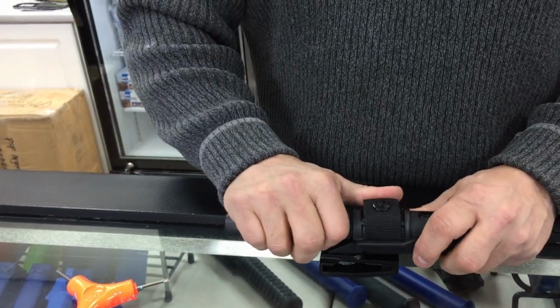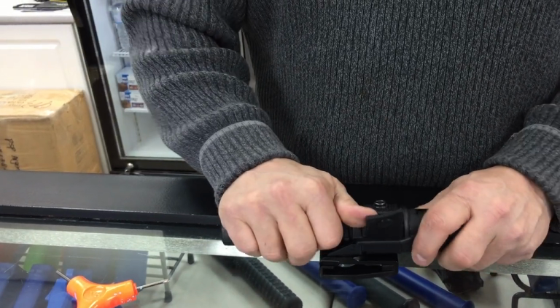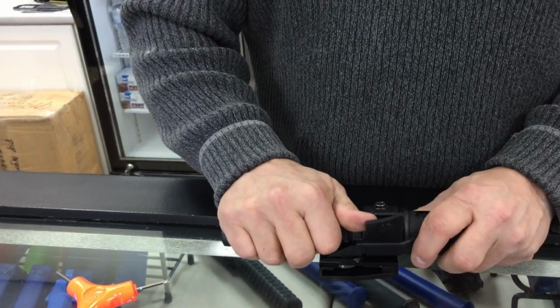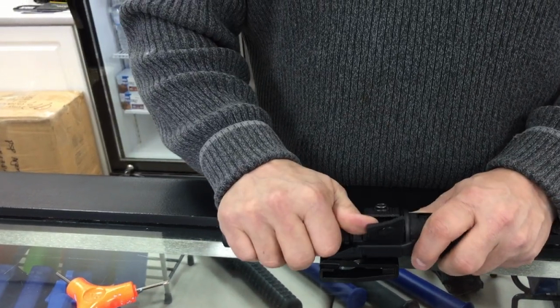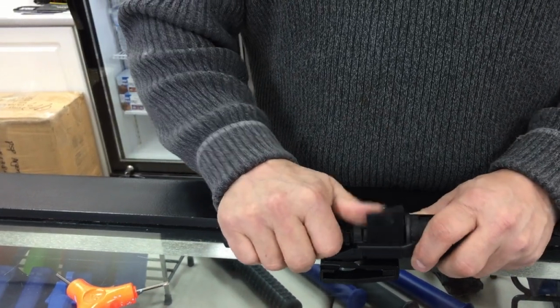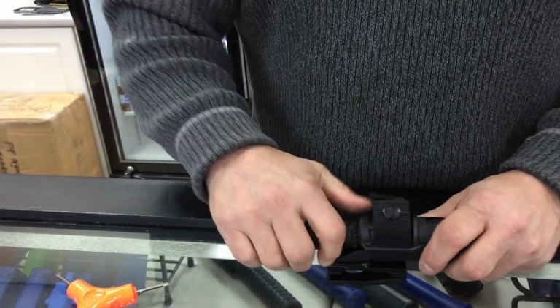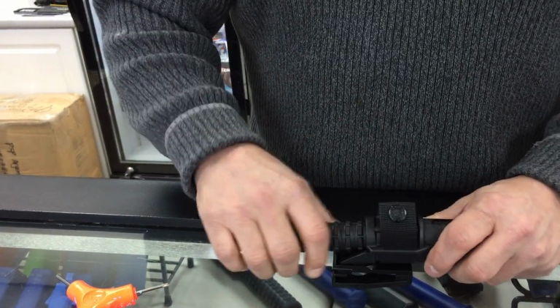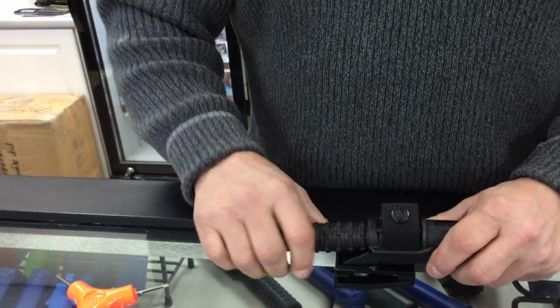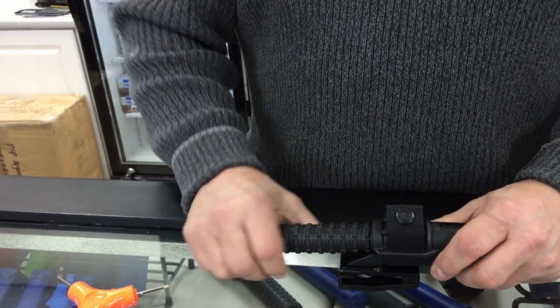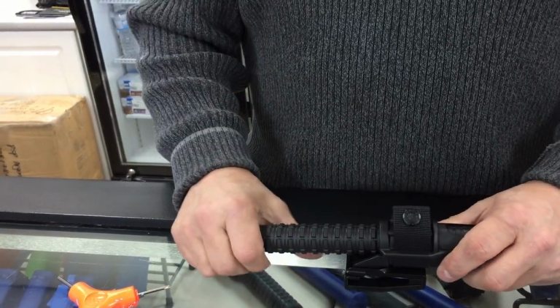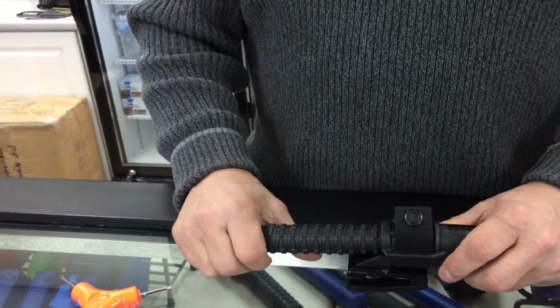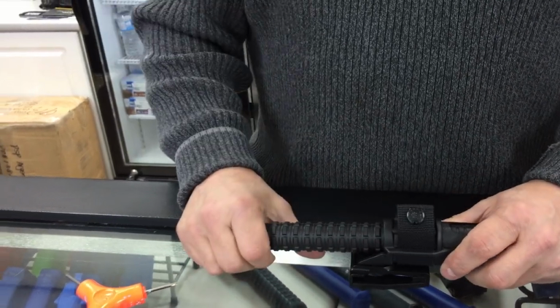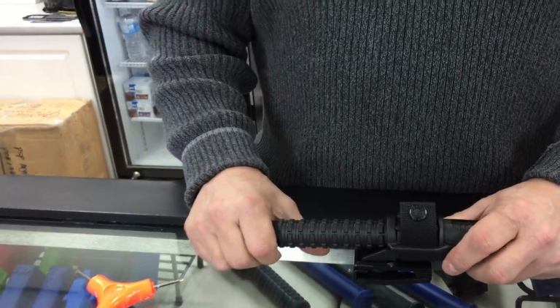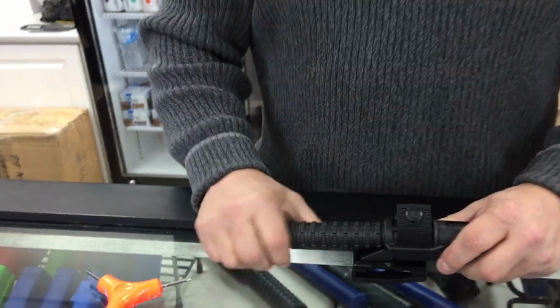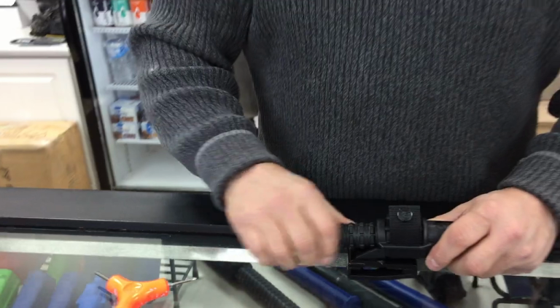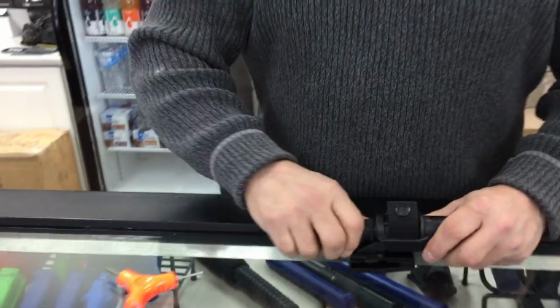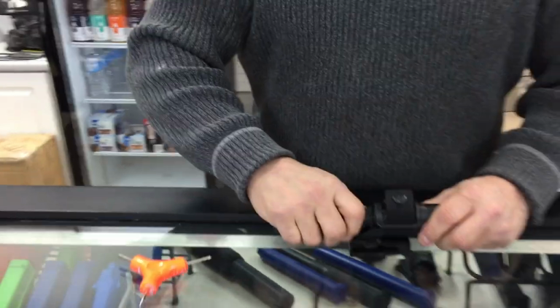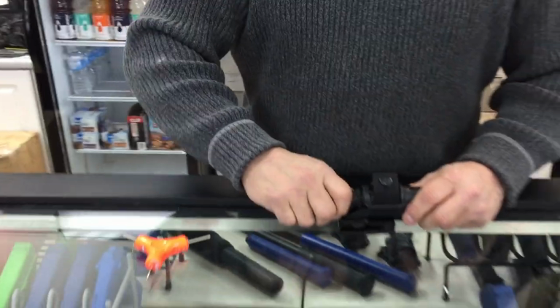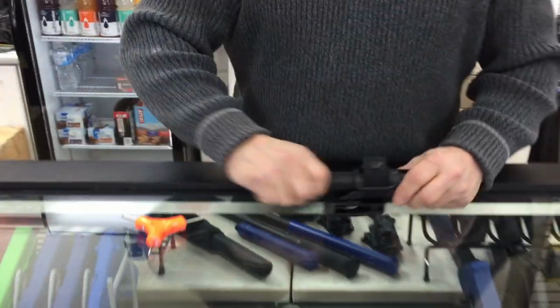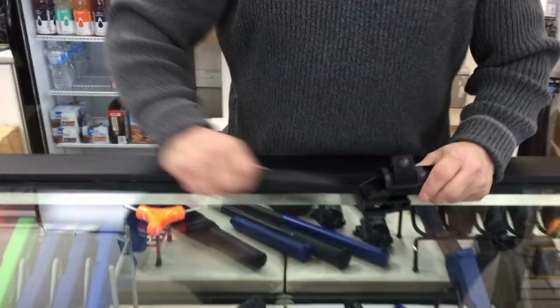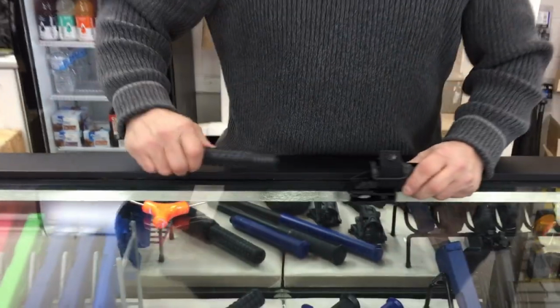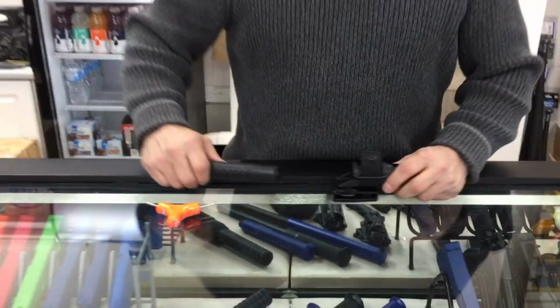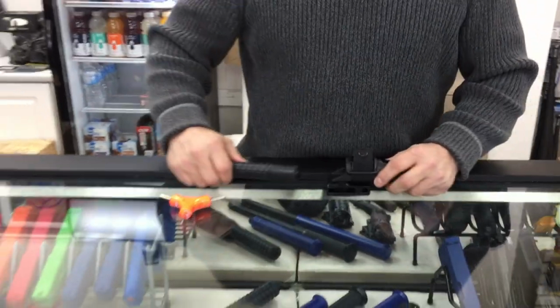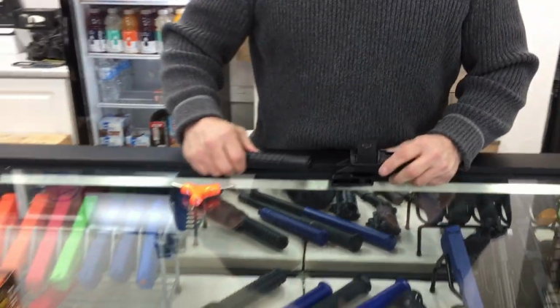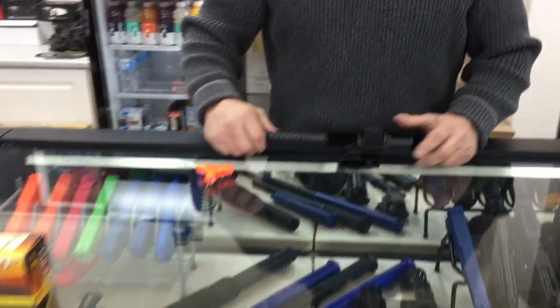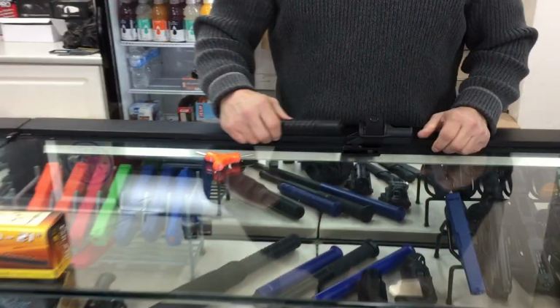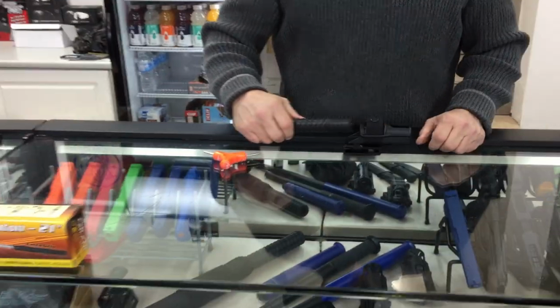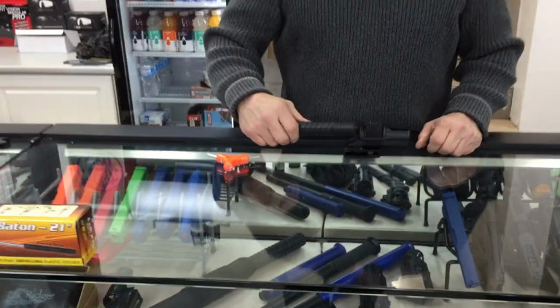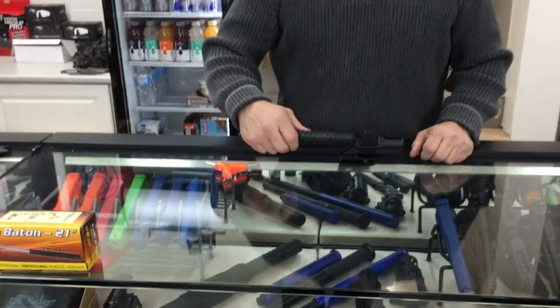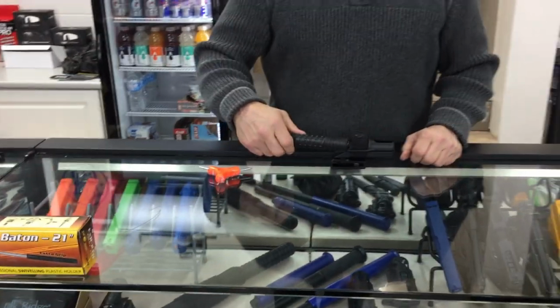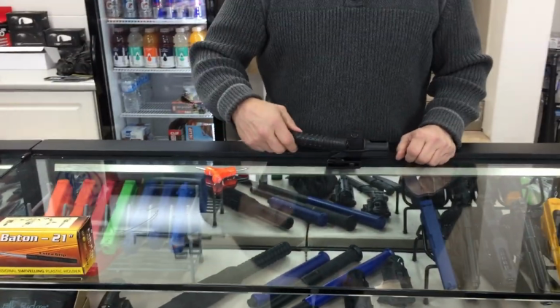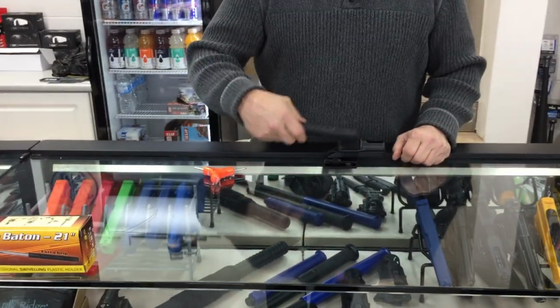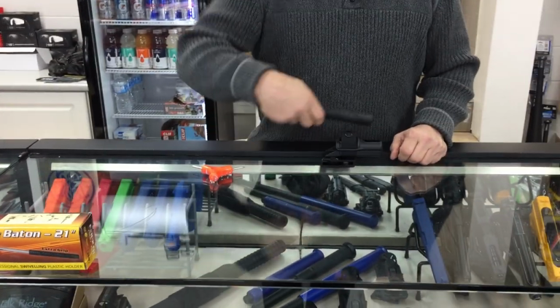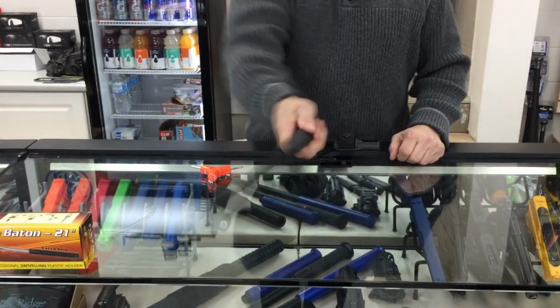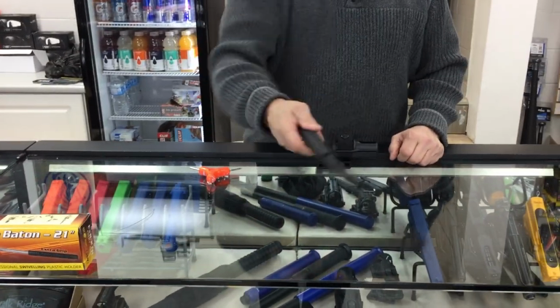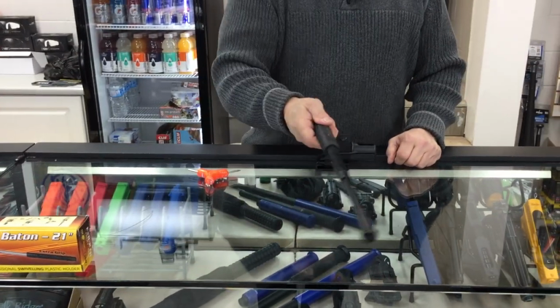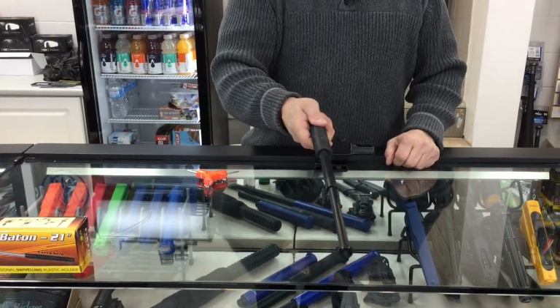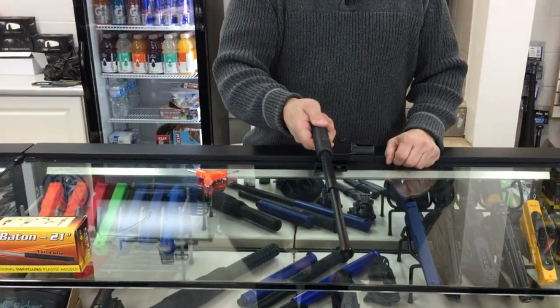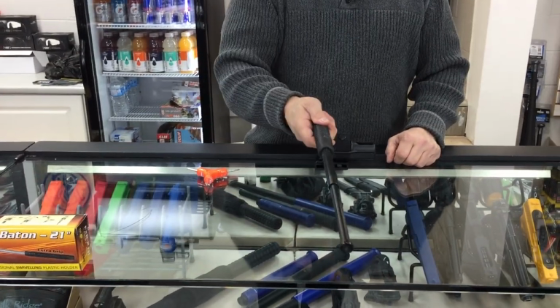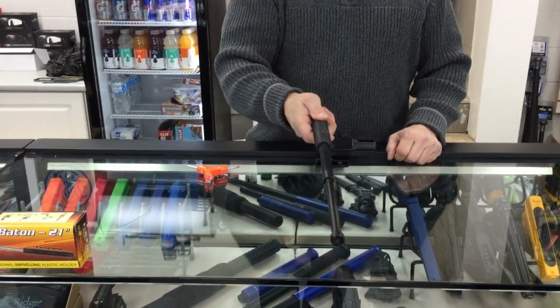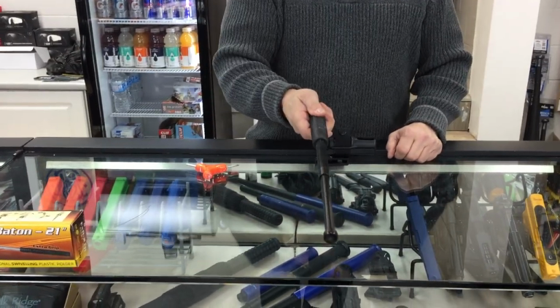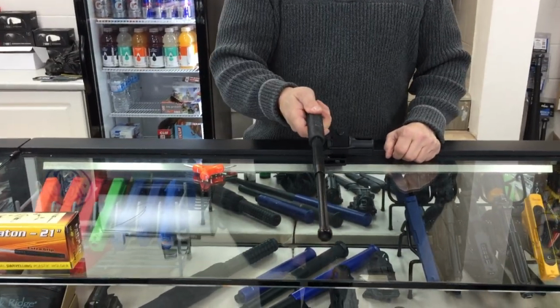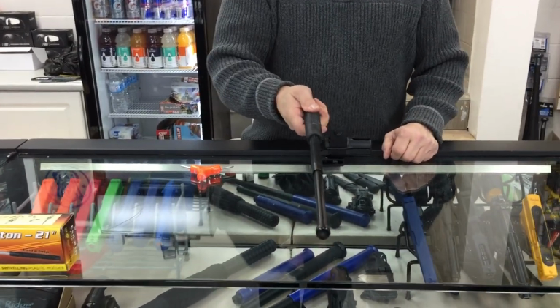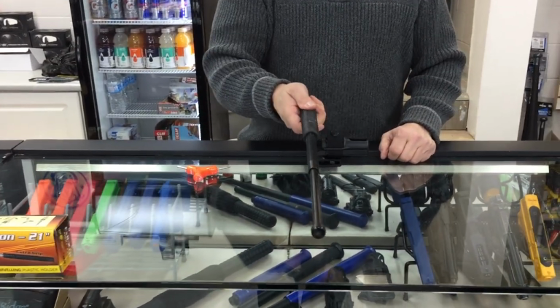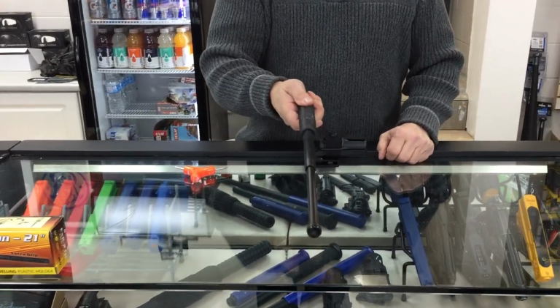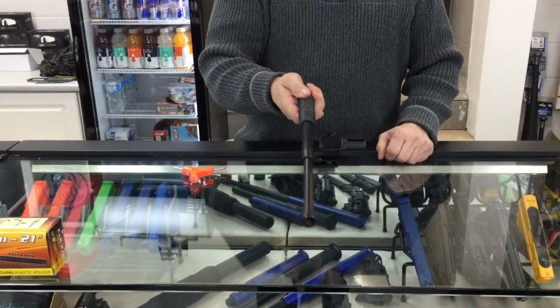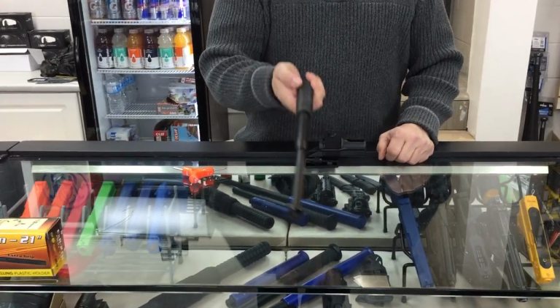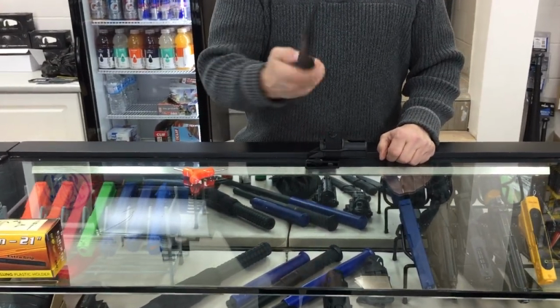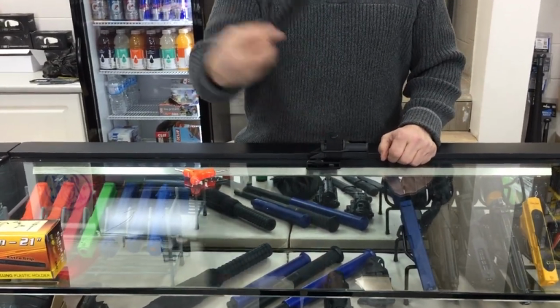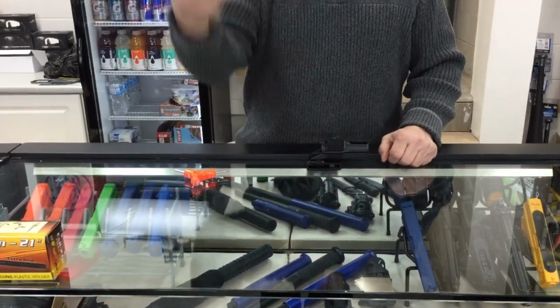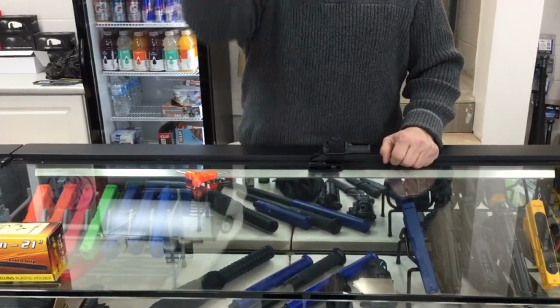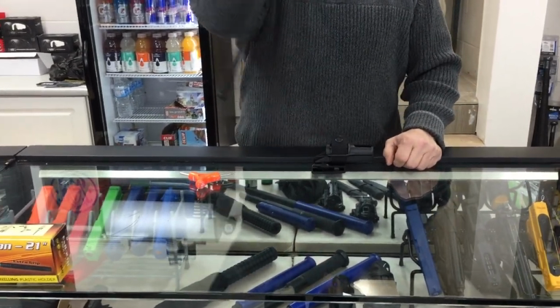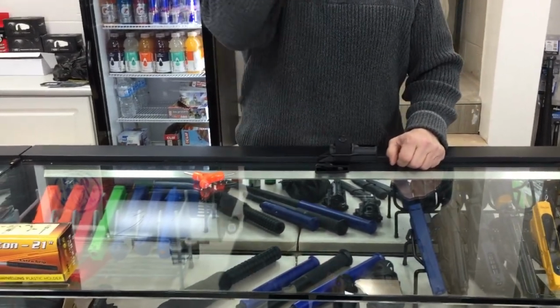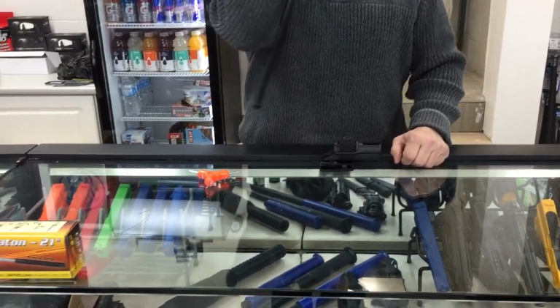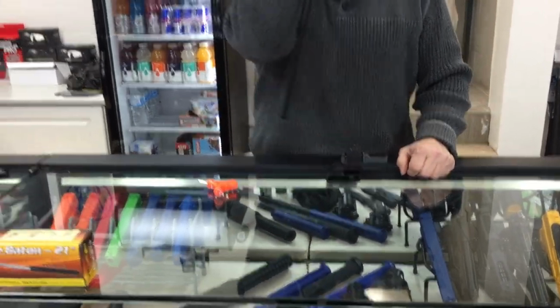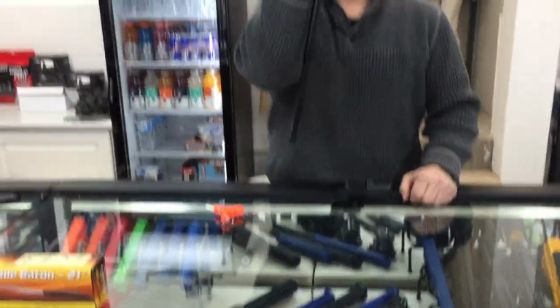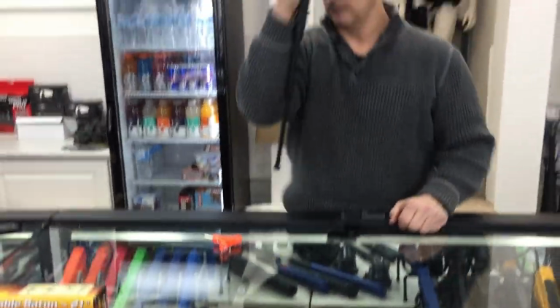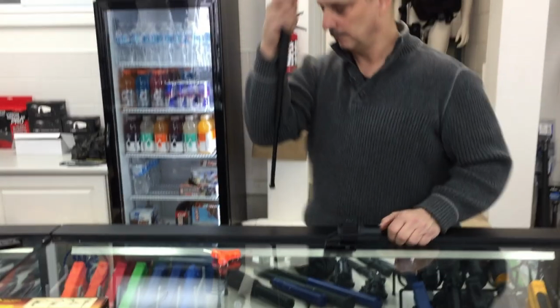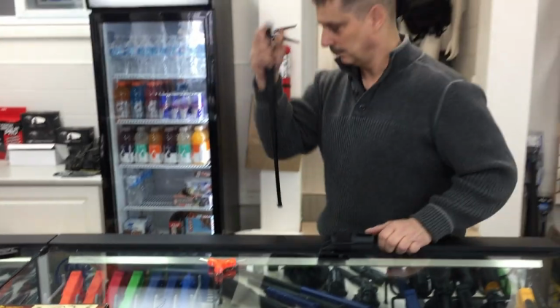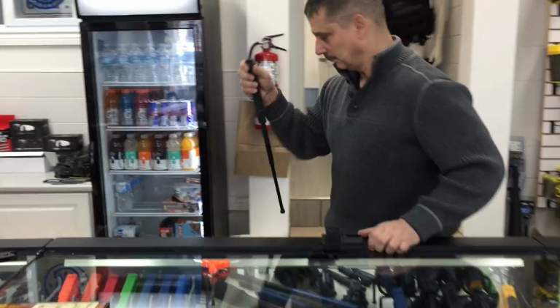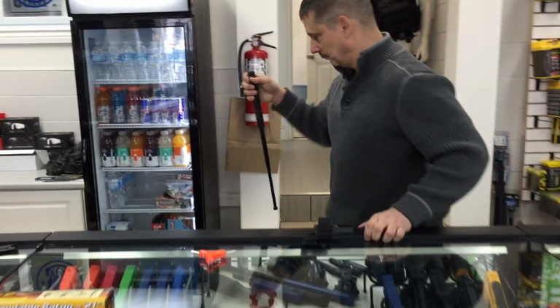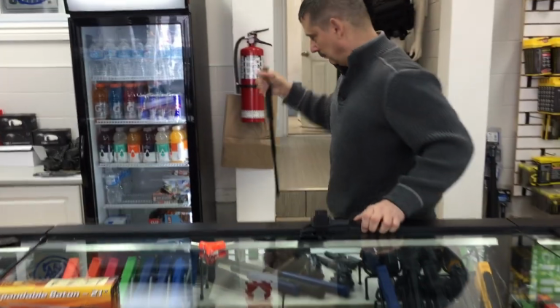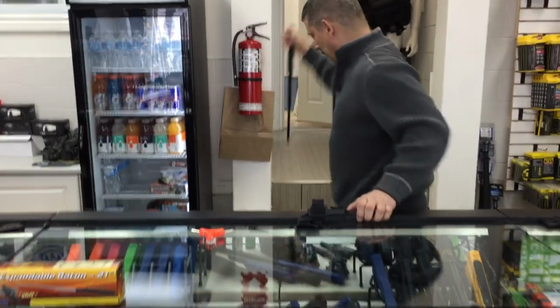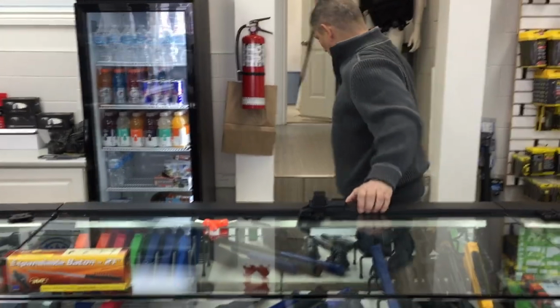With a one snap release, the baton is deployed, quickly opens, and locks in position.